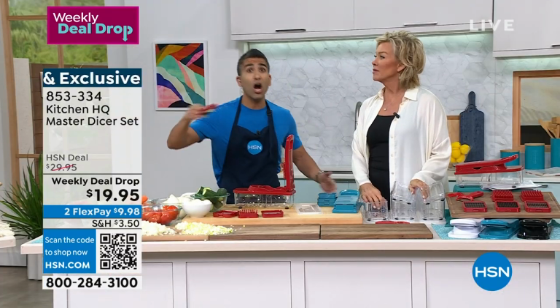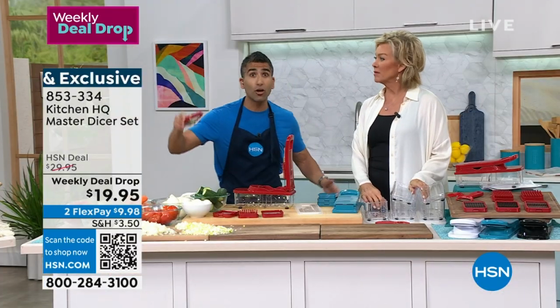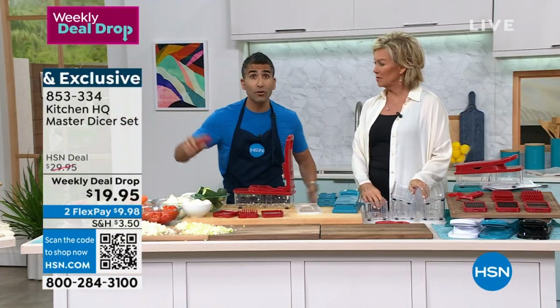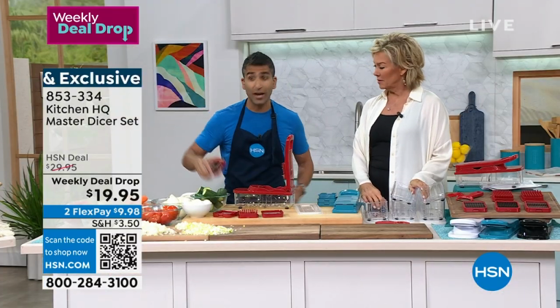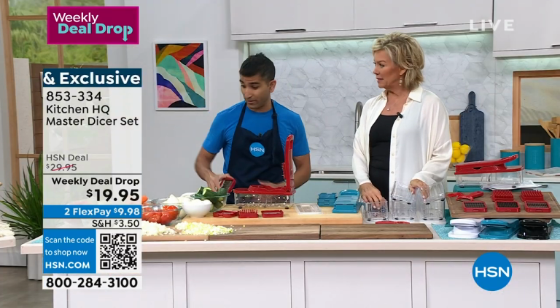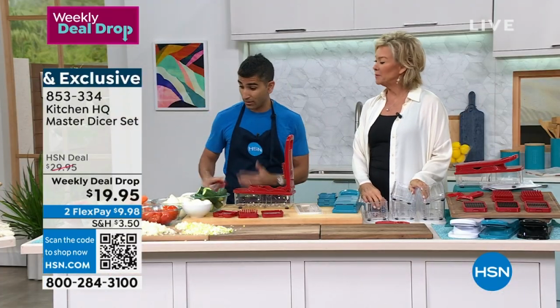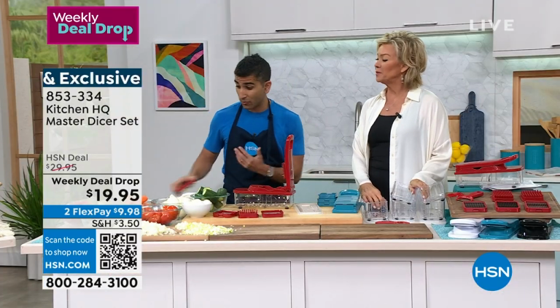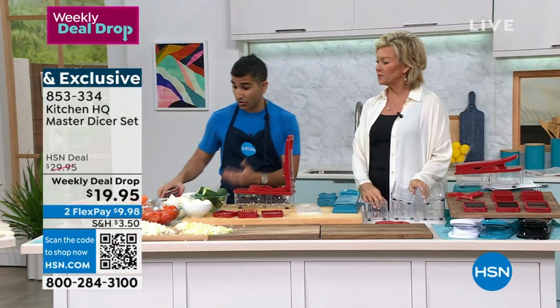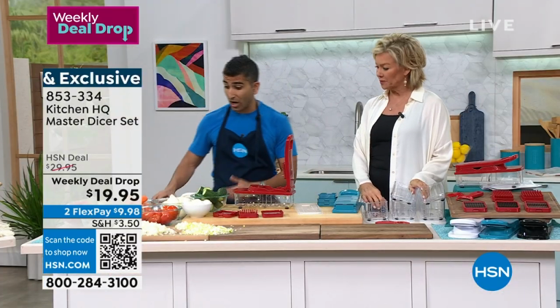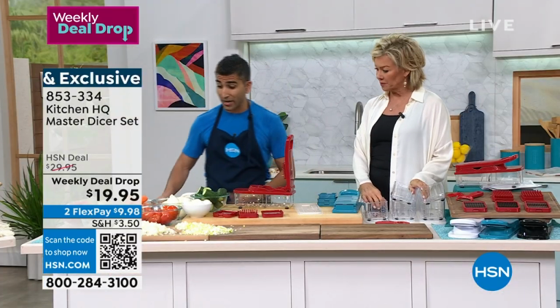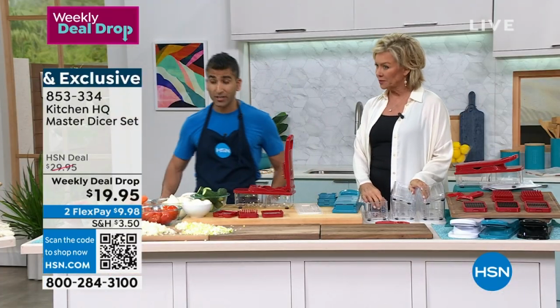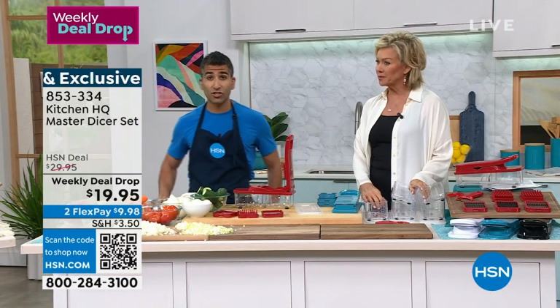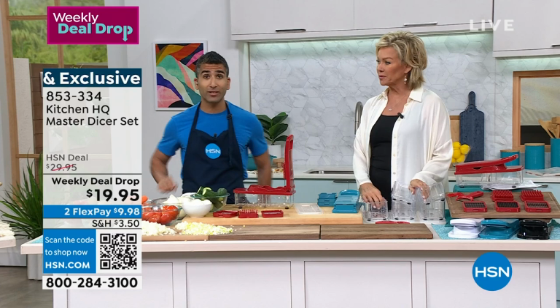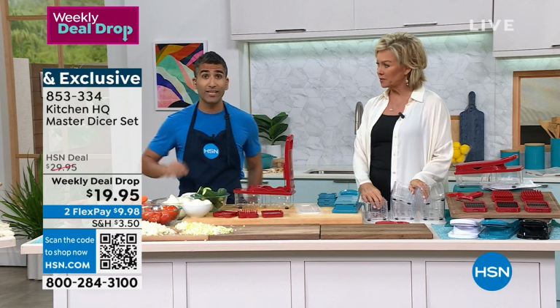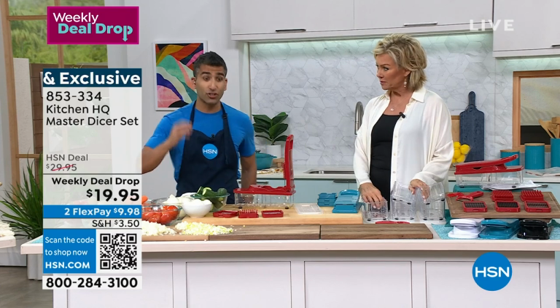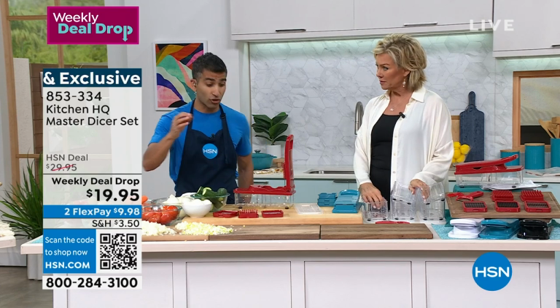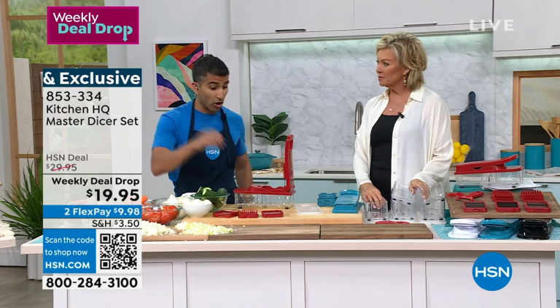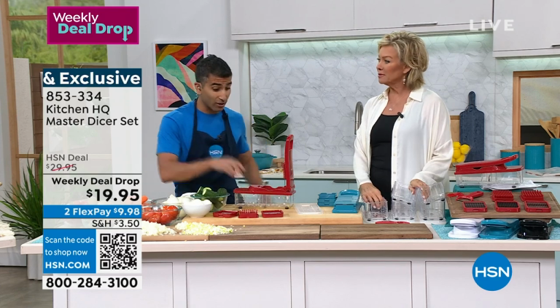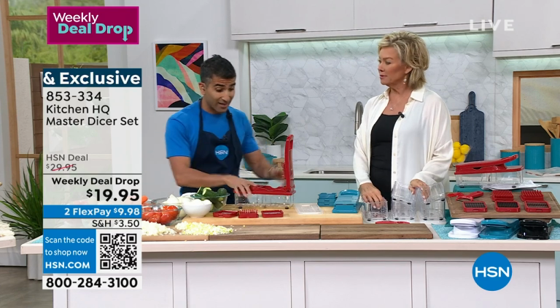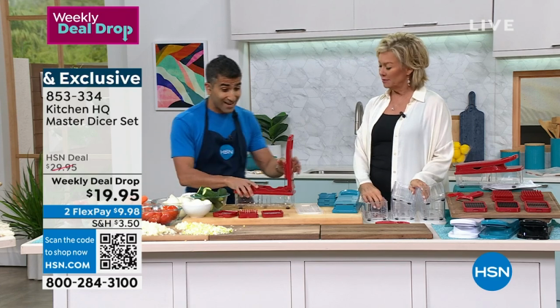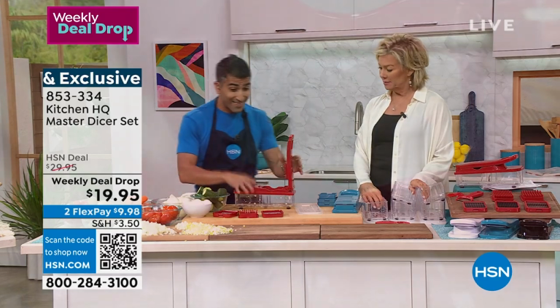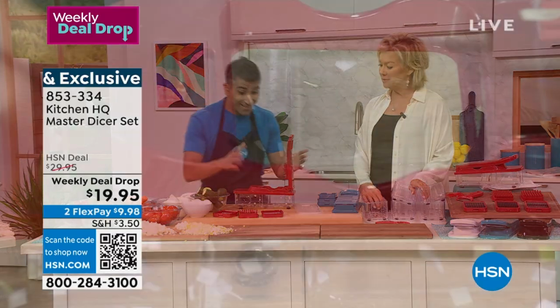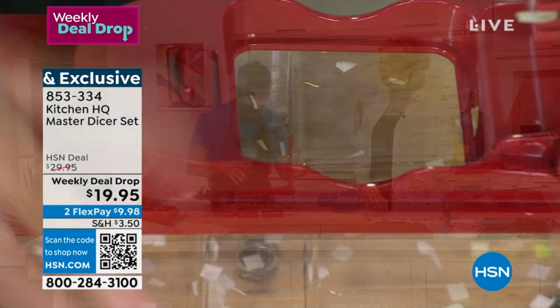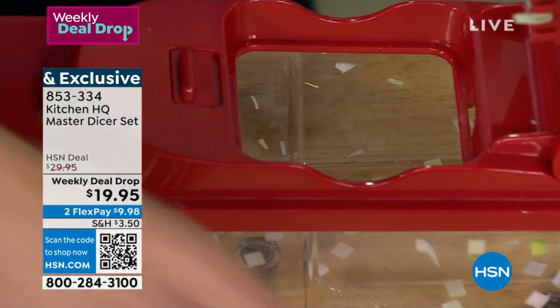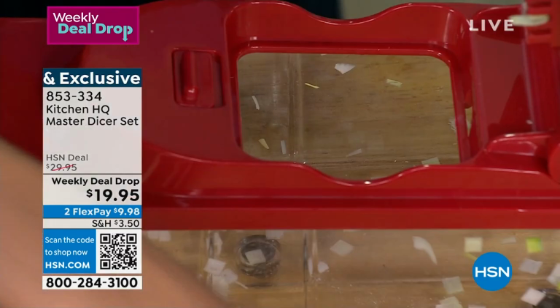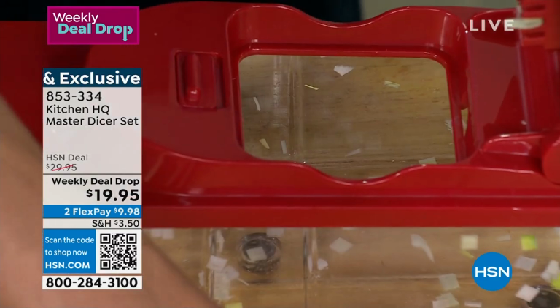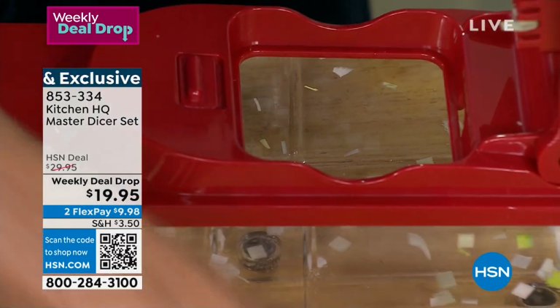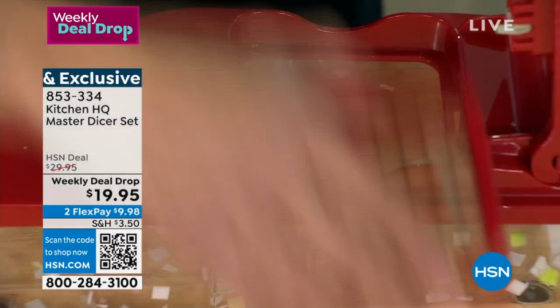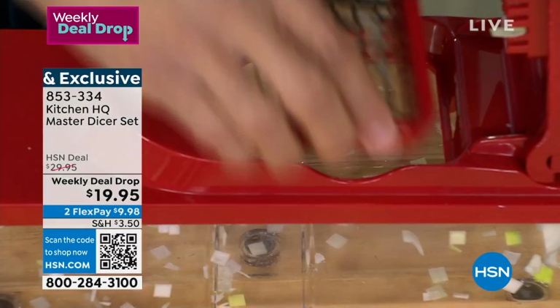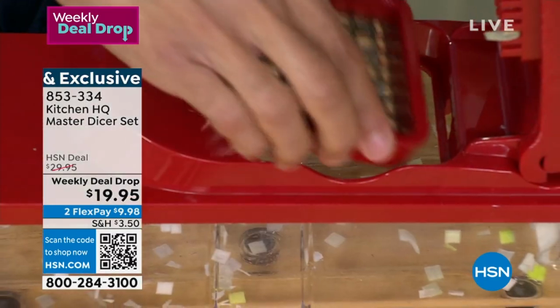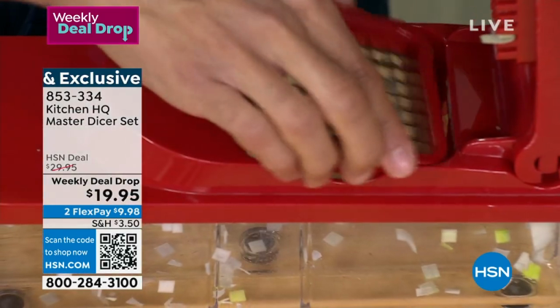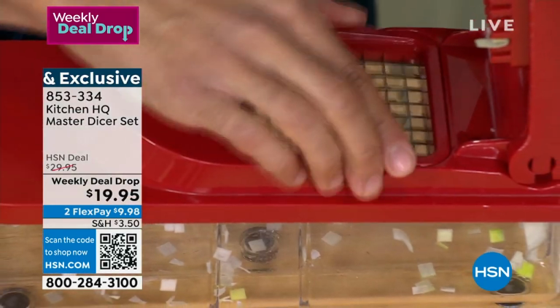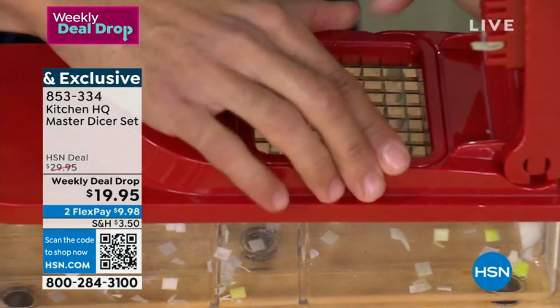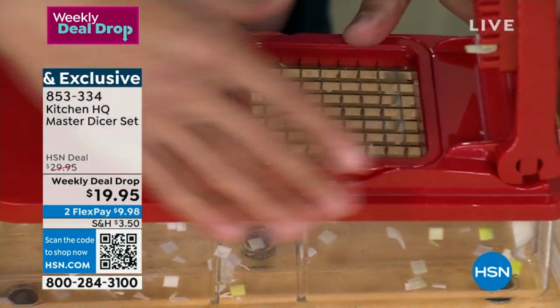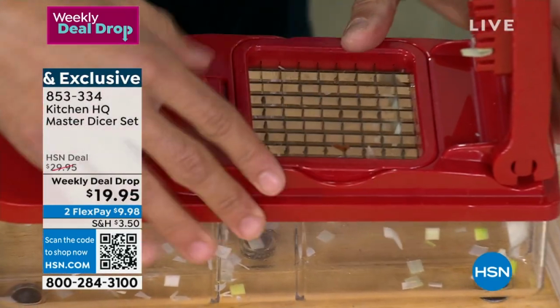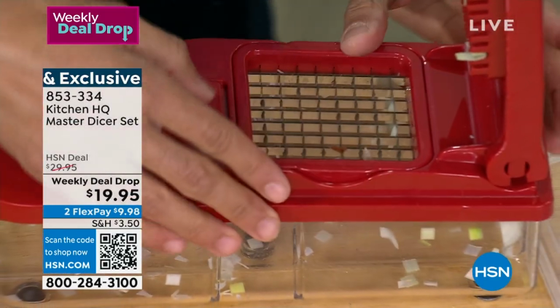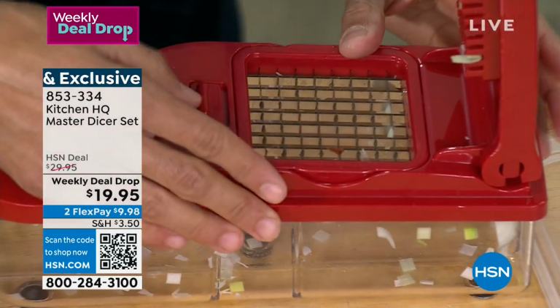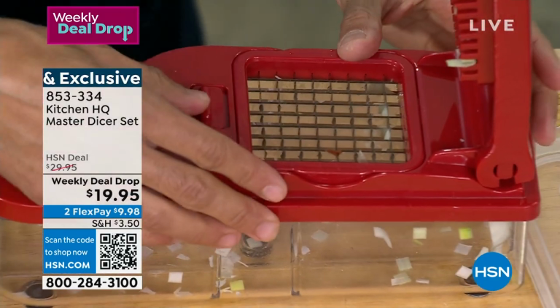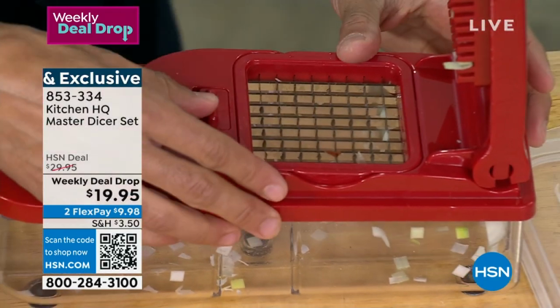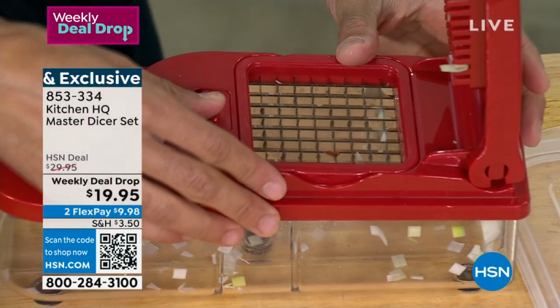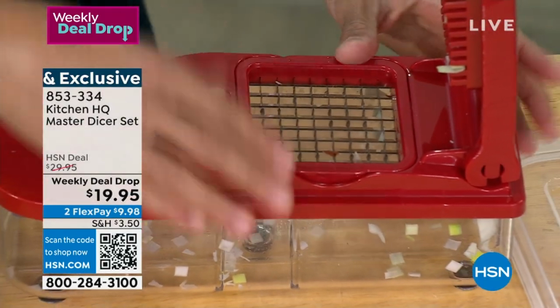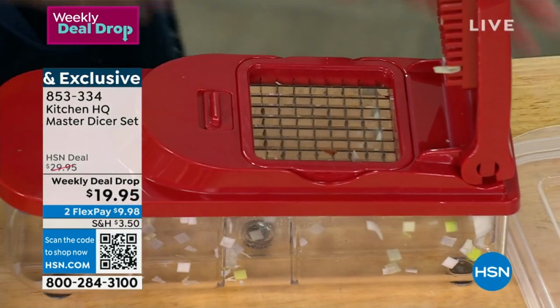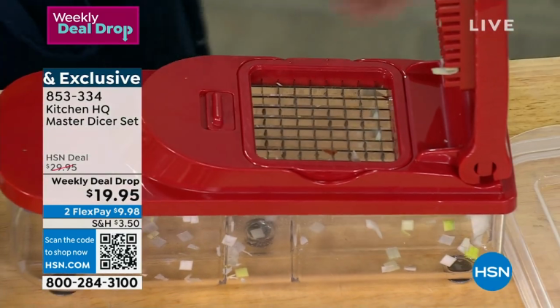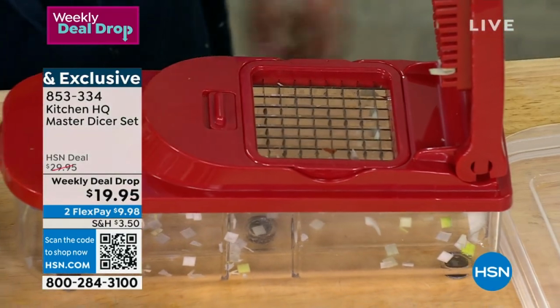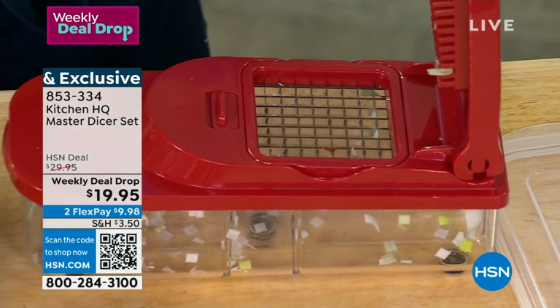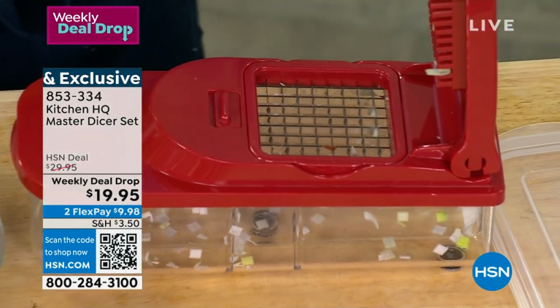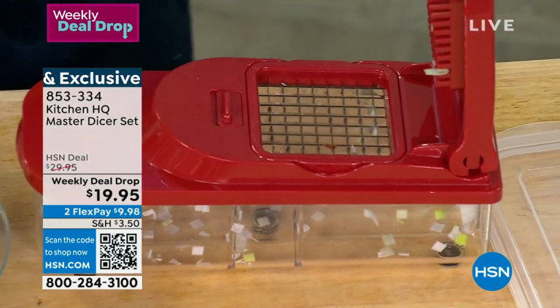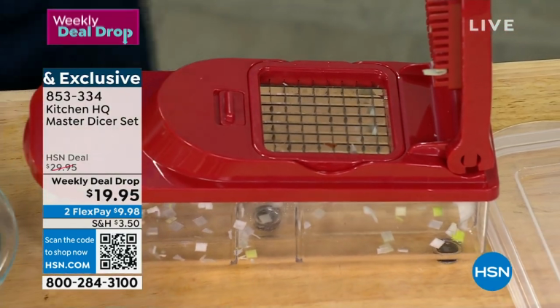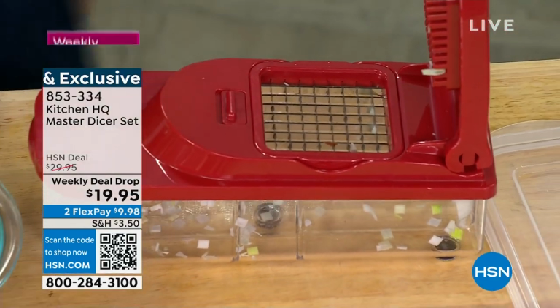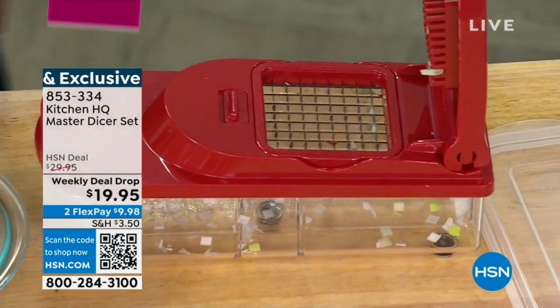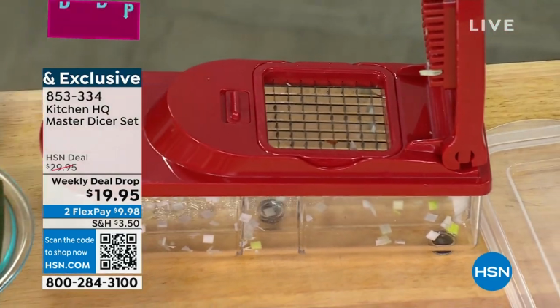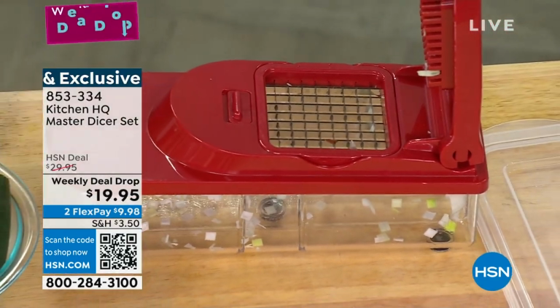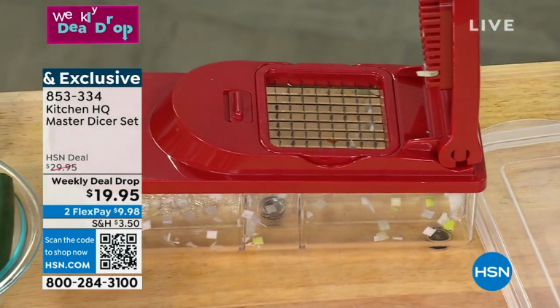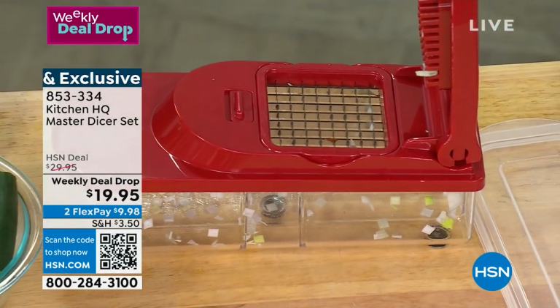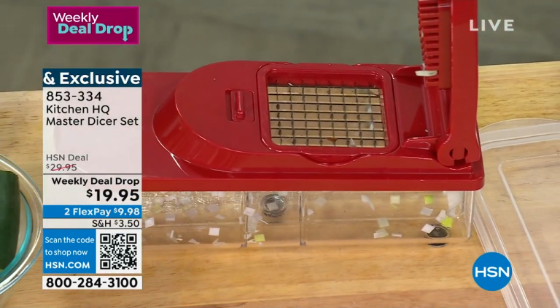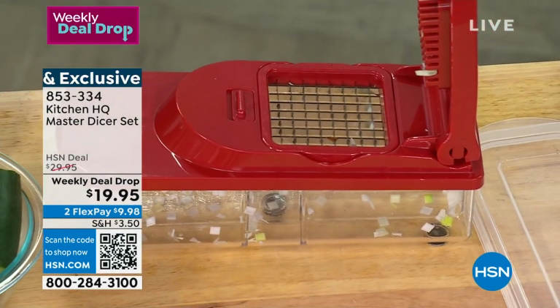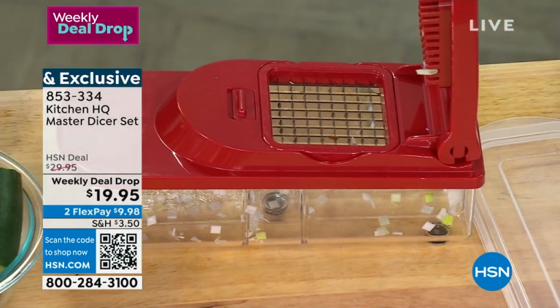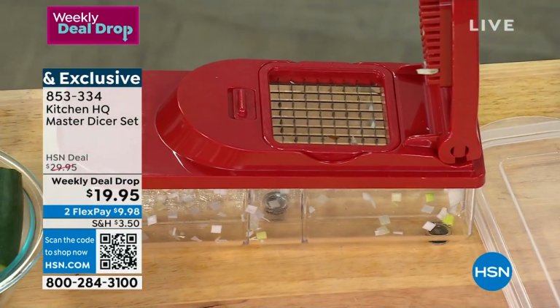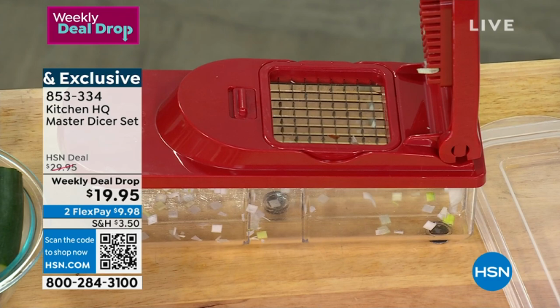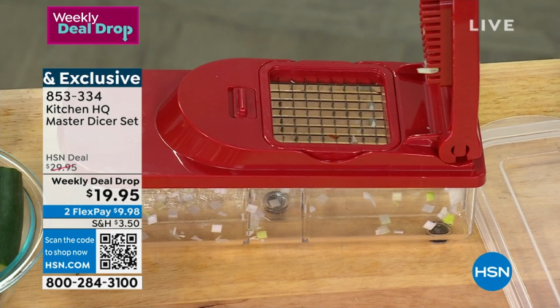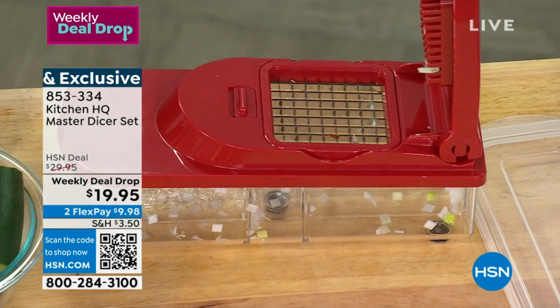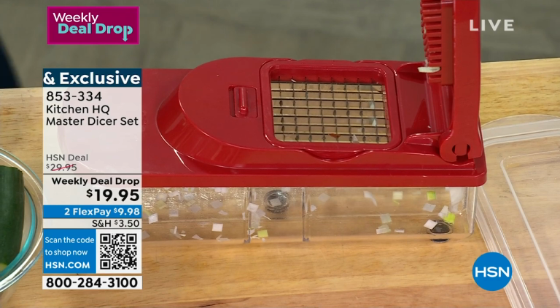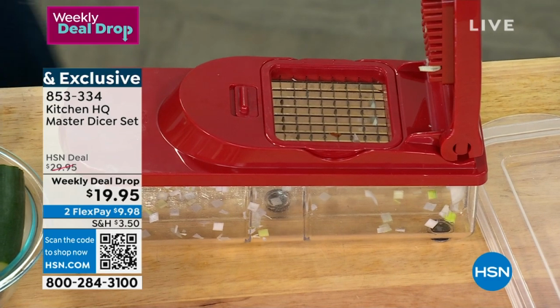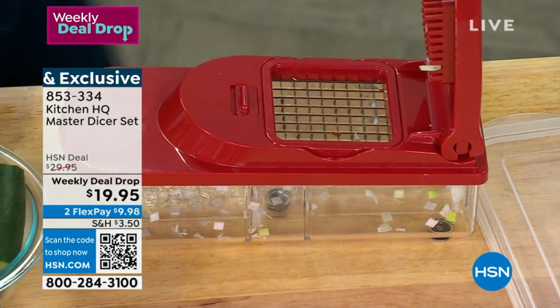When we're talking about making soups, stews, stocks — taco night with your onions, your leeks, your garlic — this is the way to do it. You can never do it faster or more evenly. Now check this out.